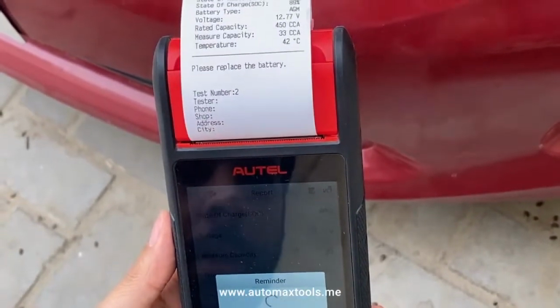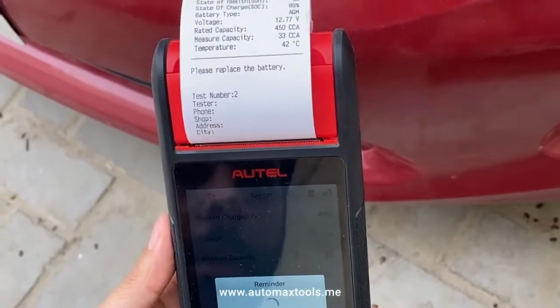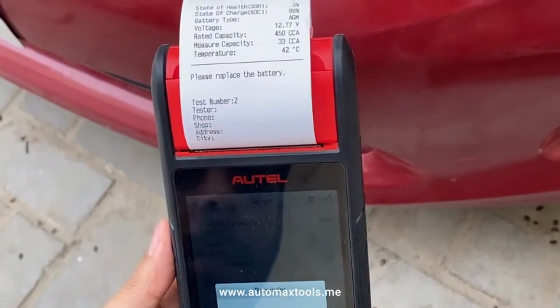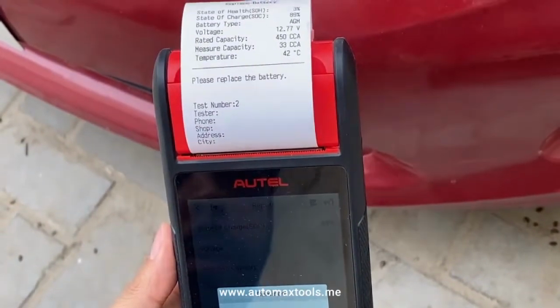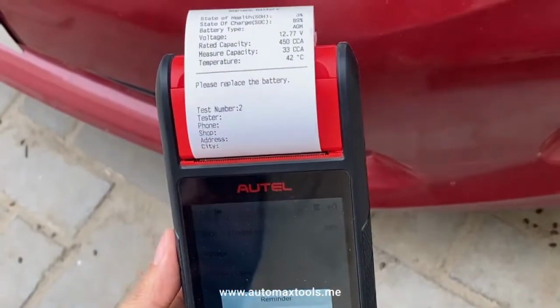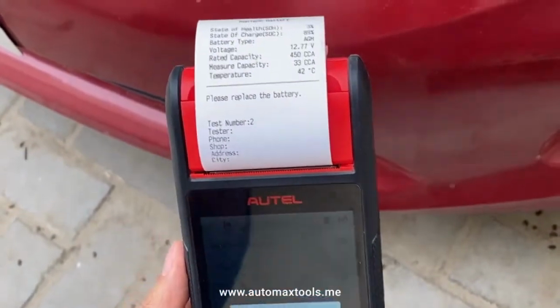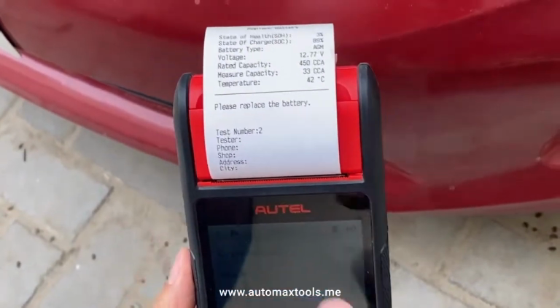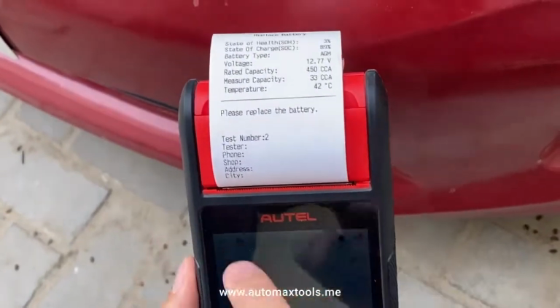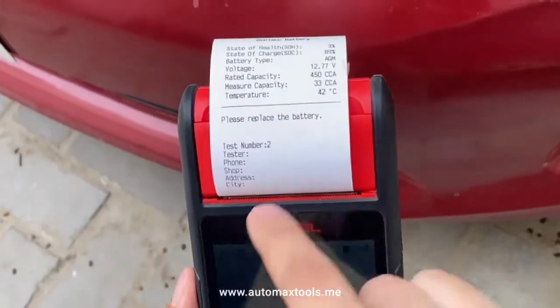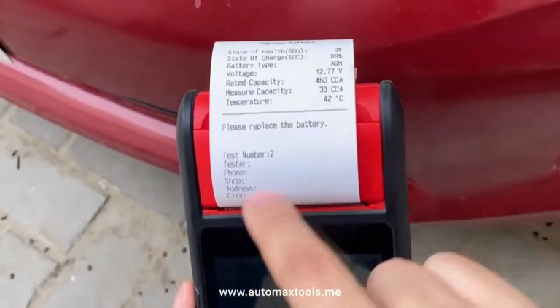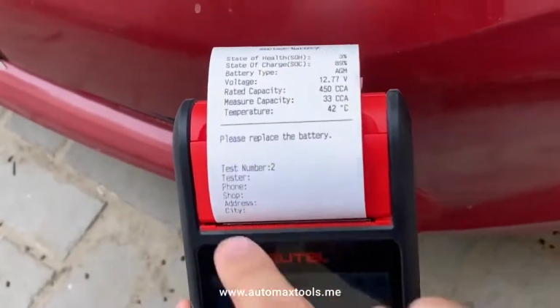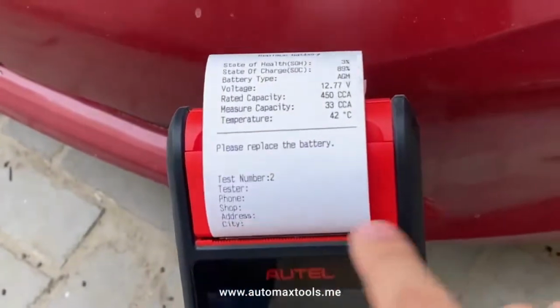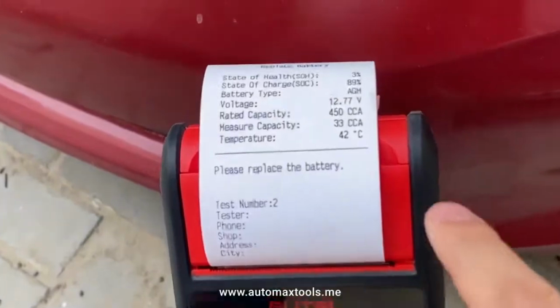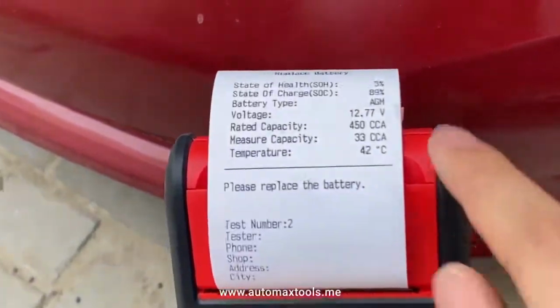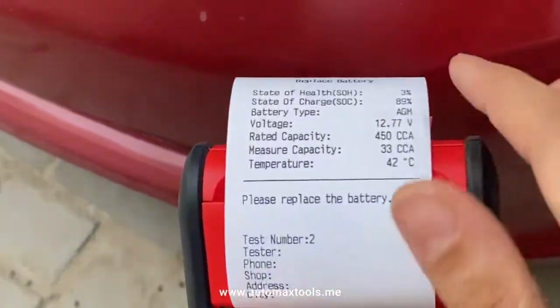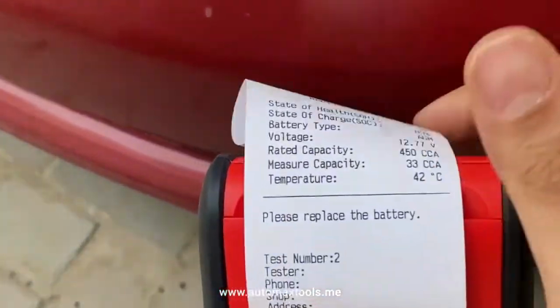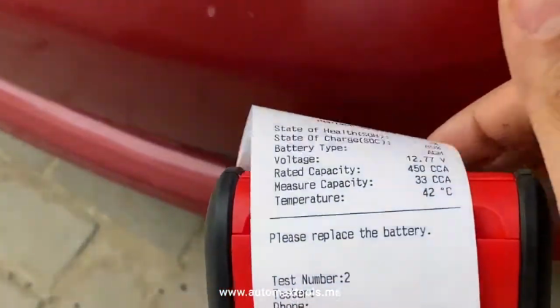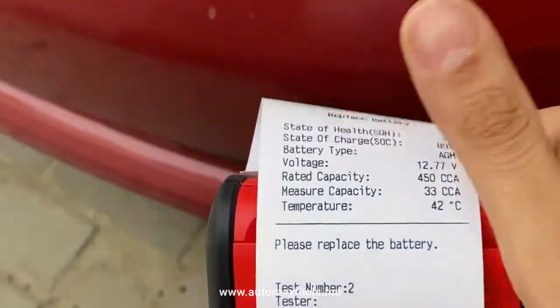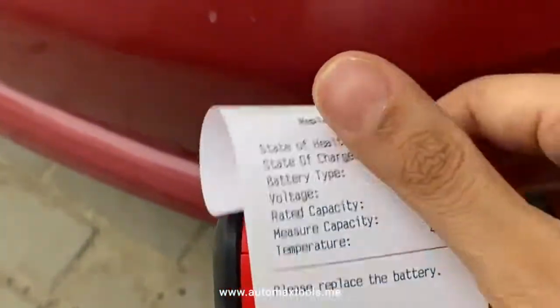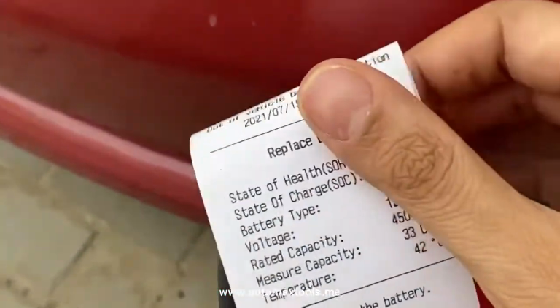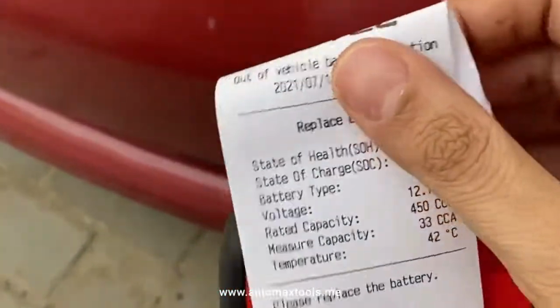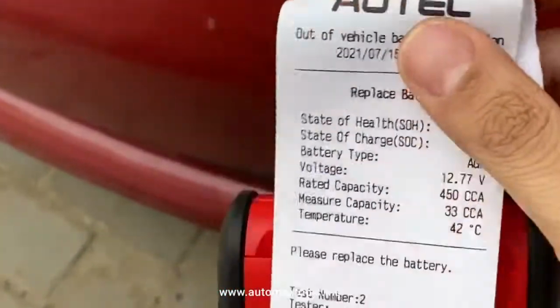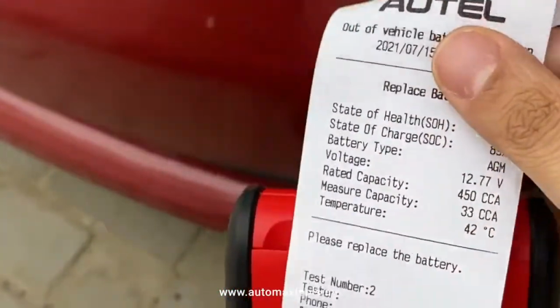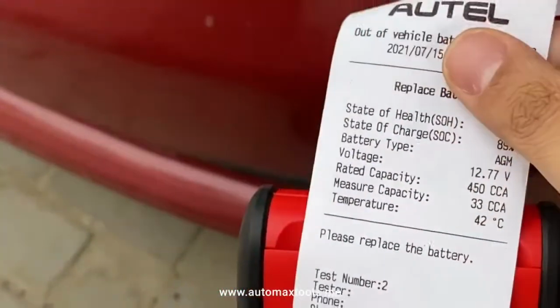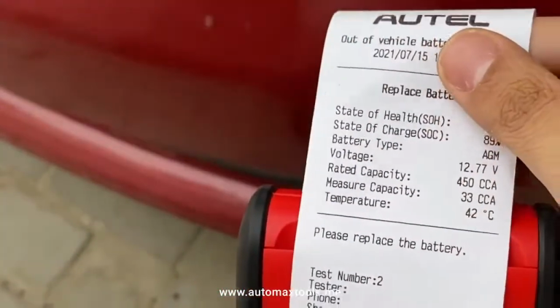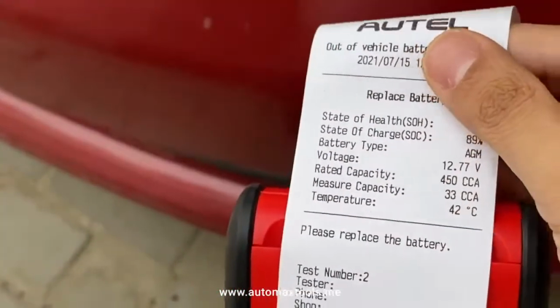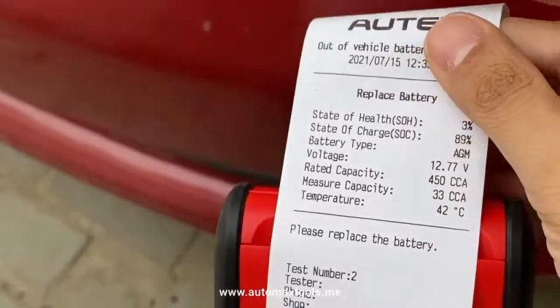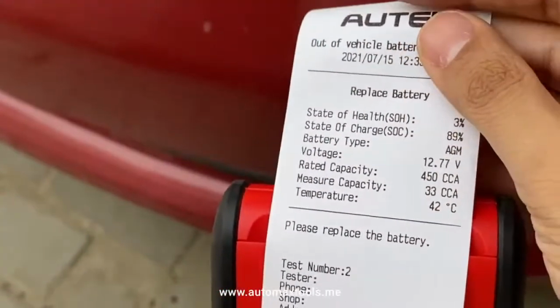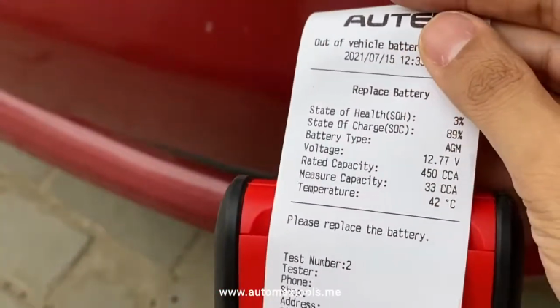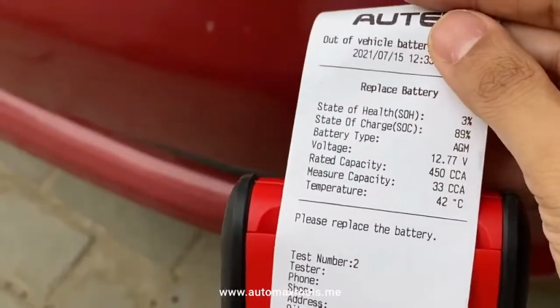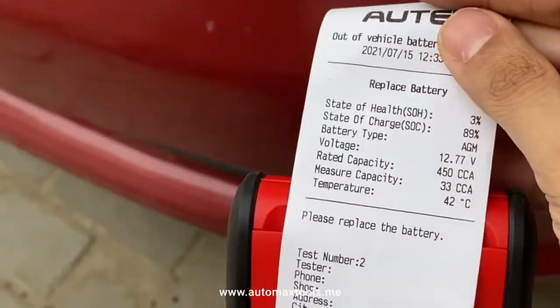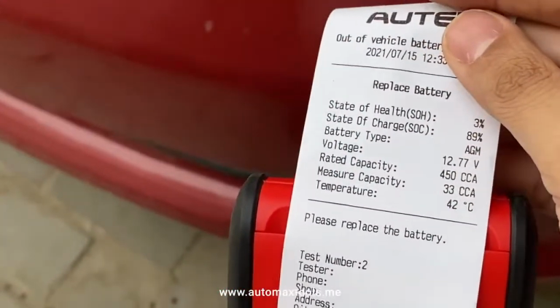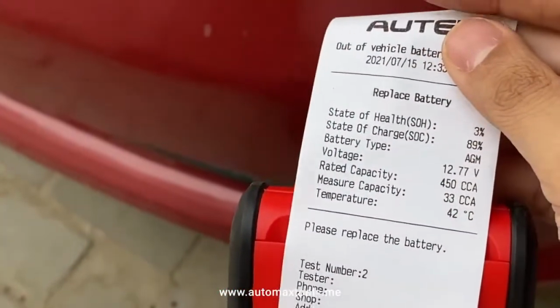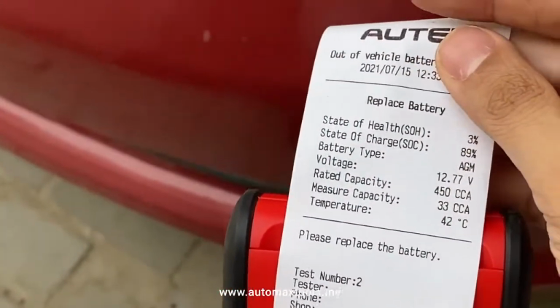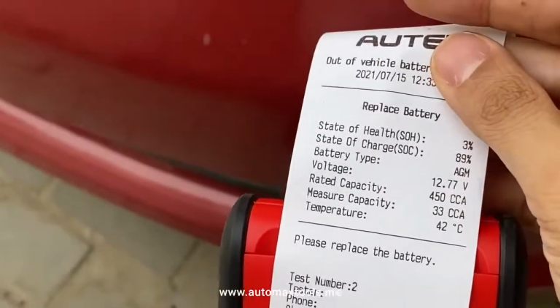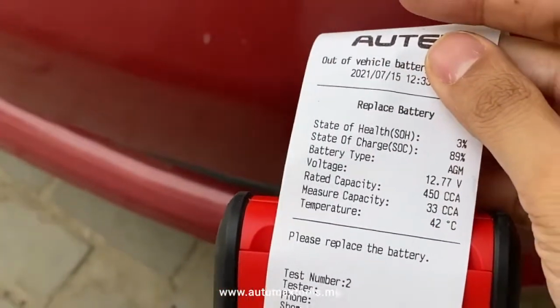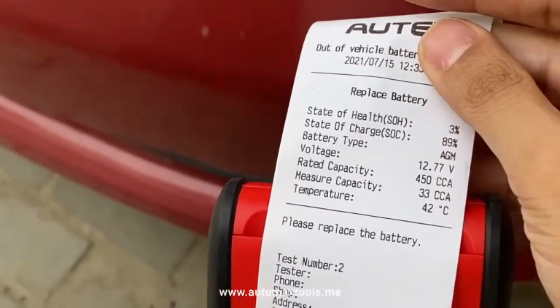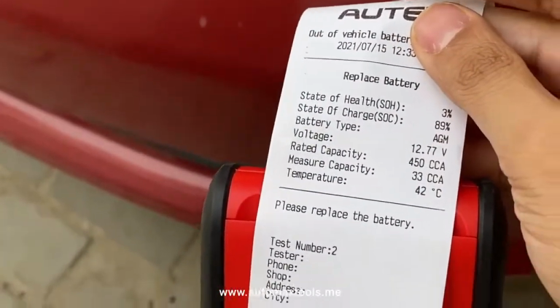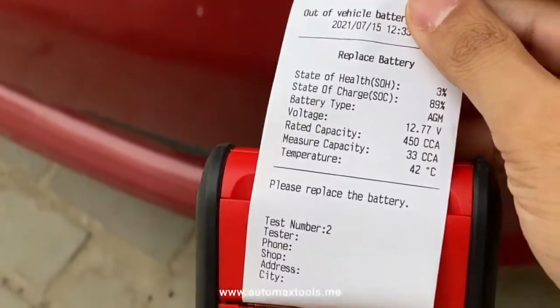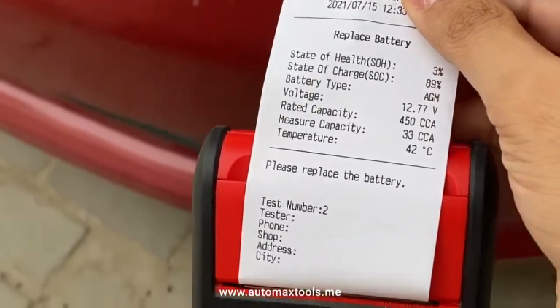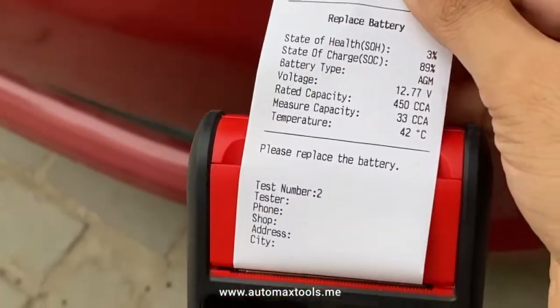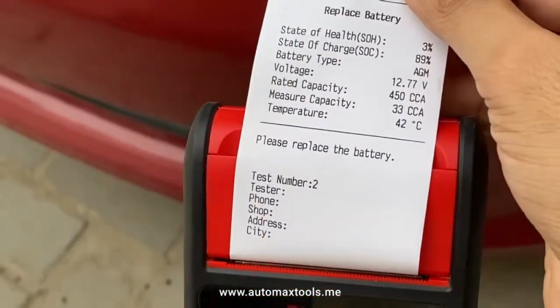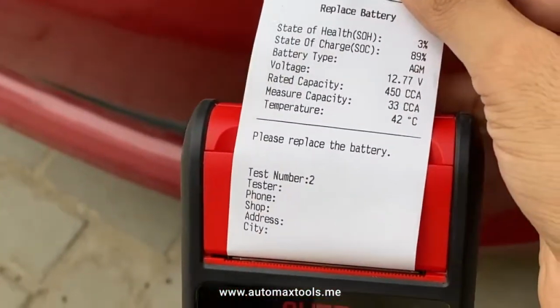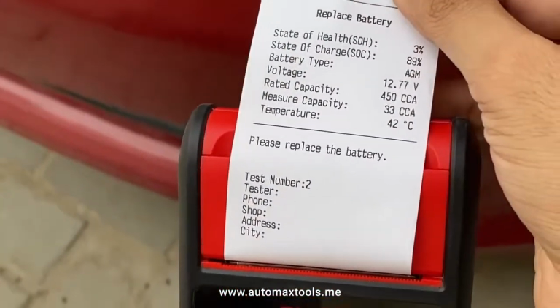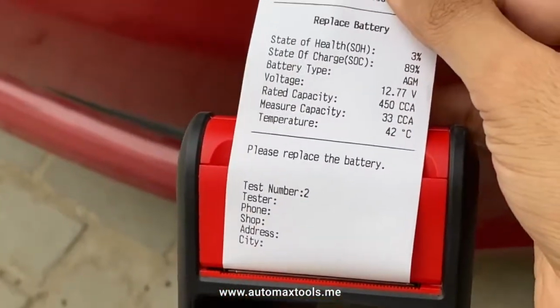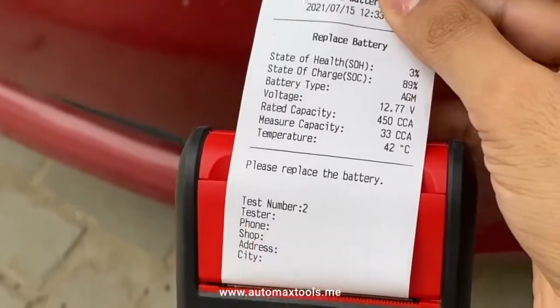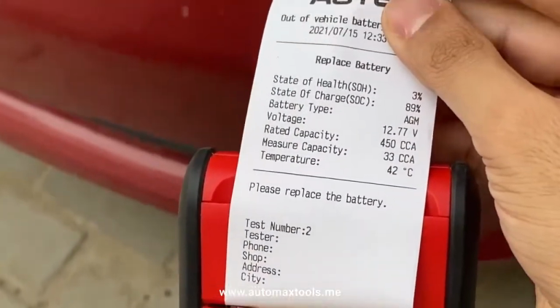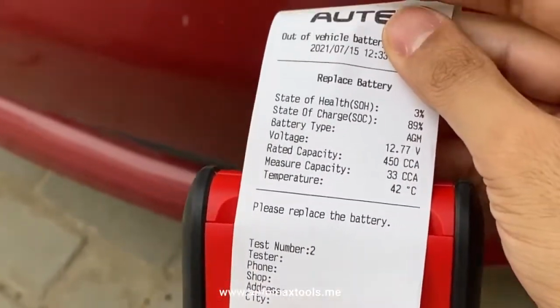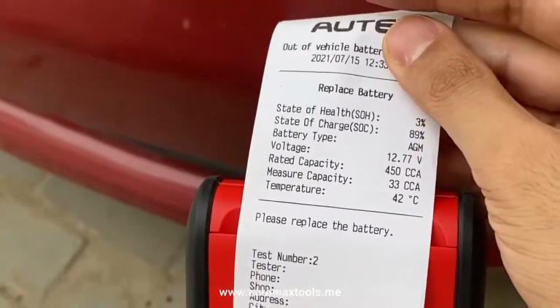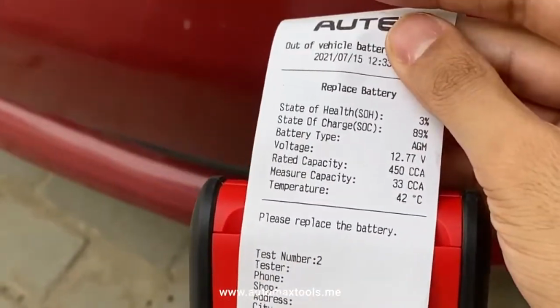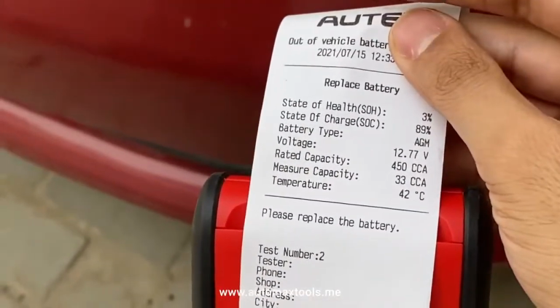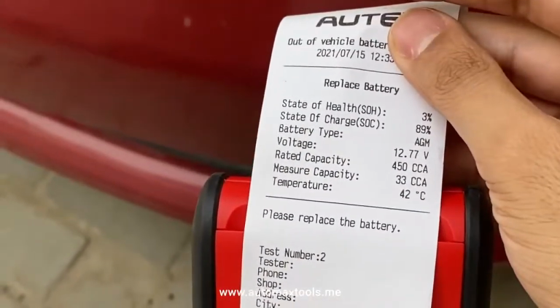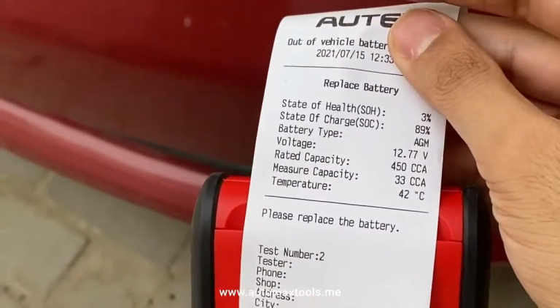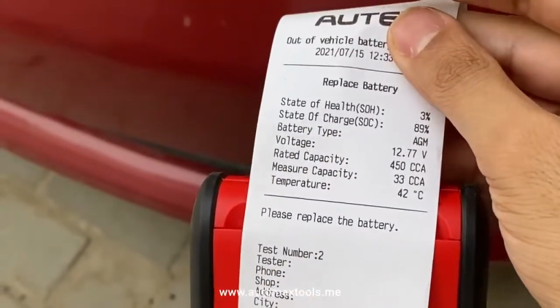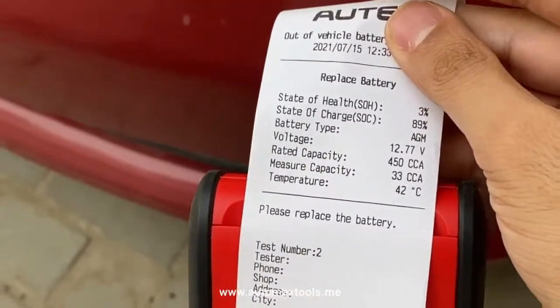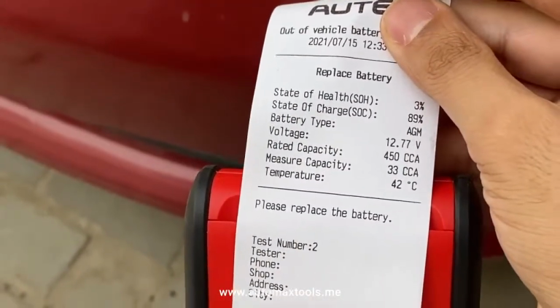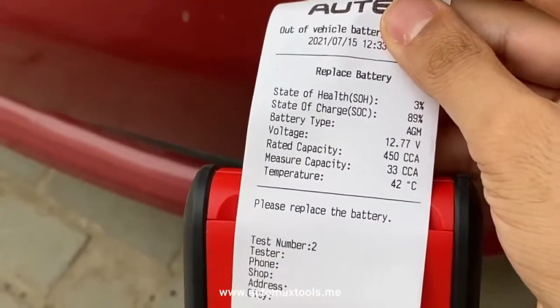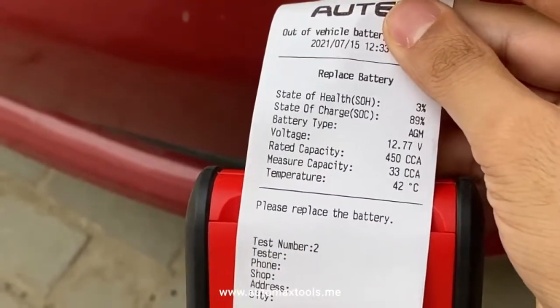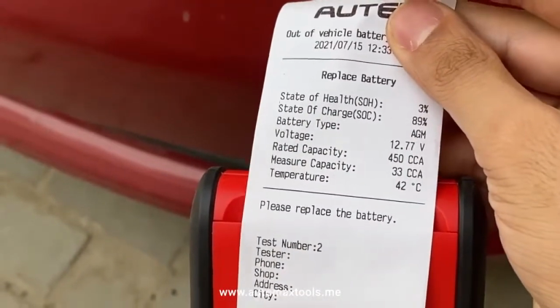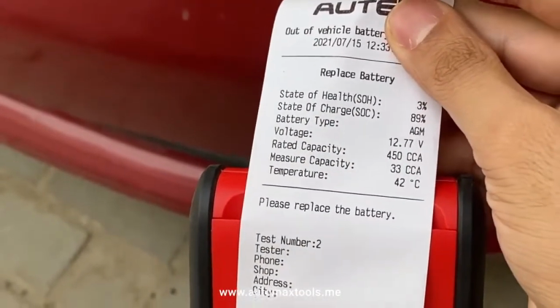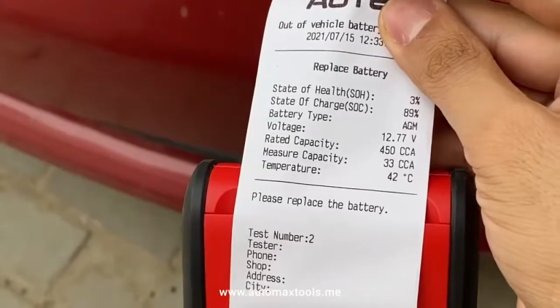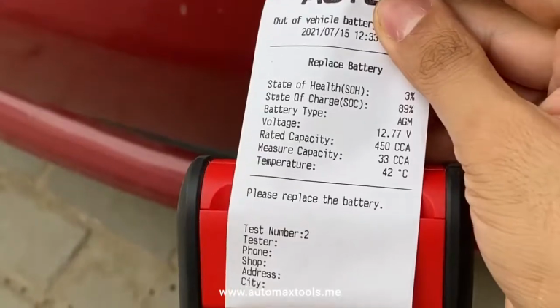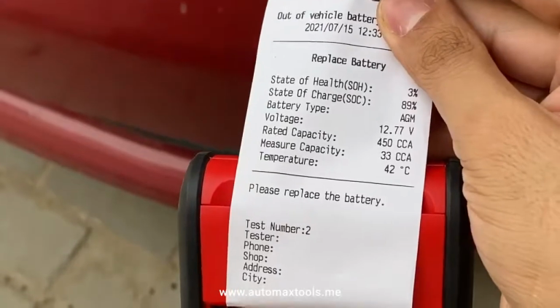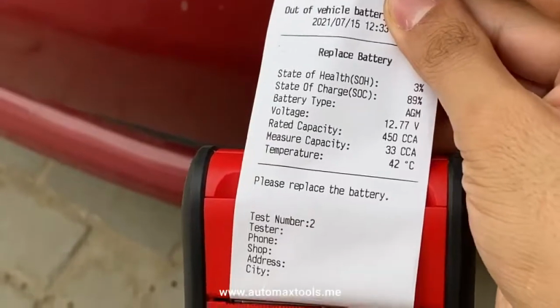Here, if you add the address and phone number for your tire shop or service shop, it will be printed on the report as well.